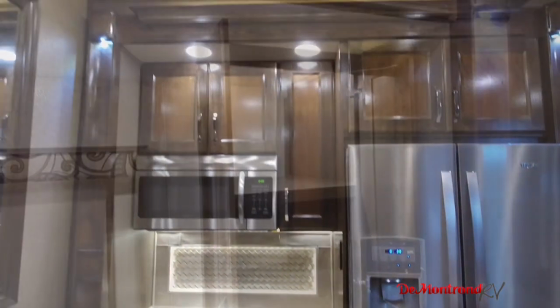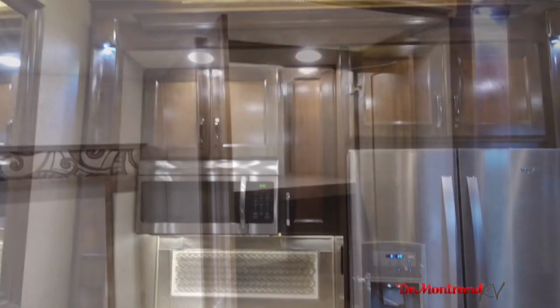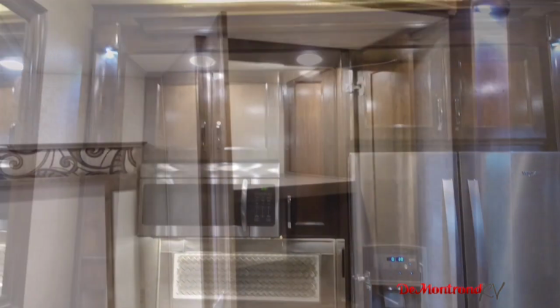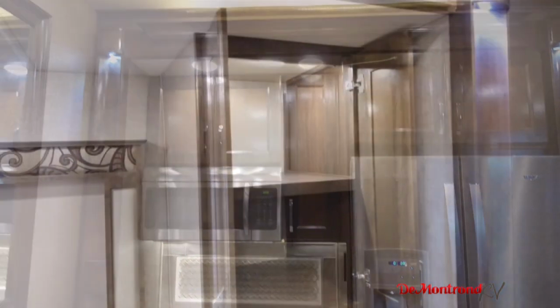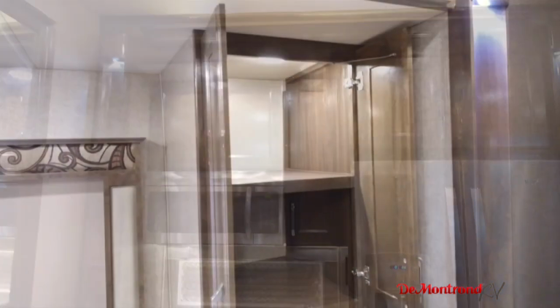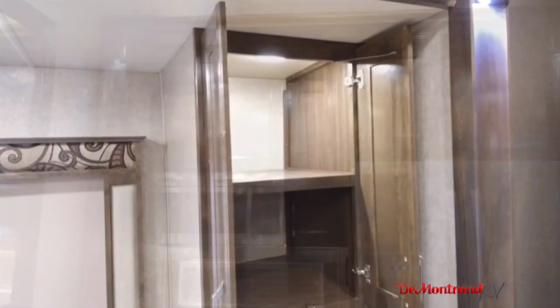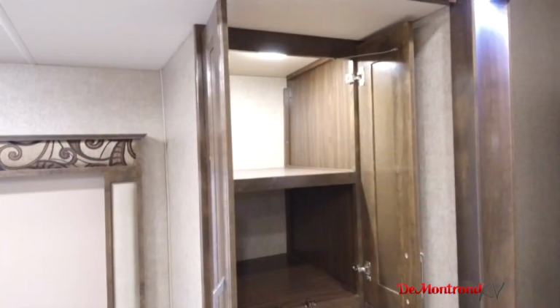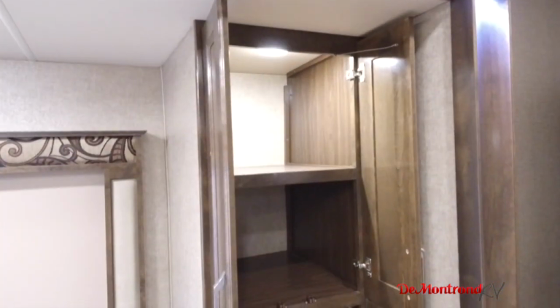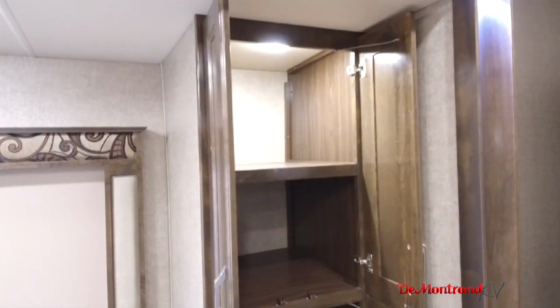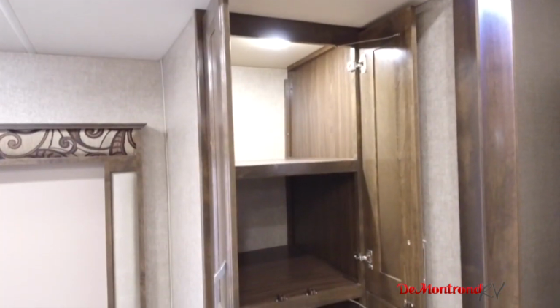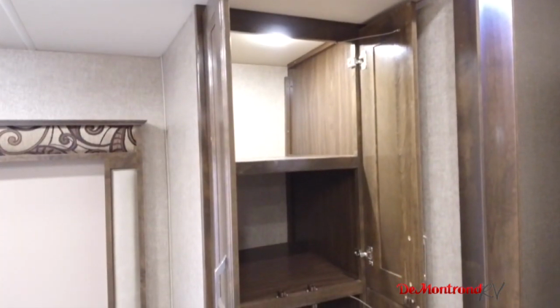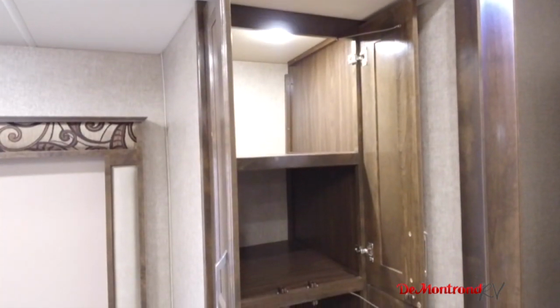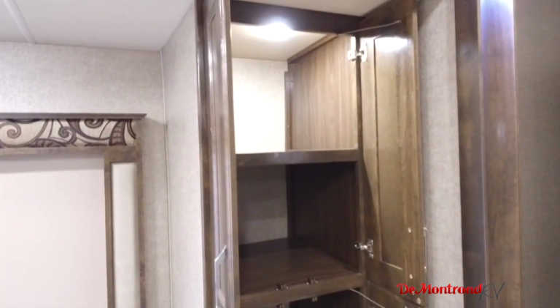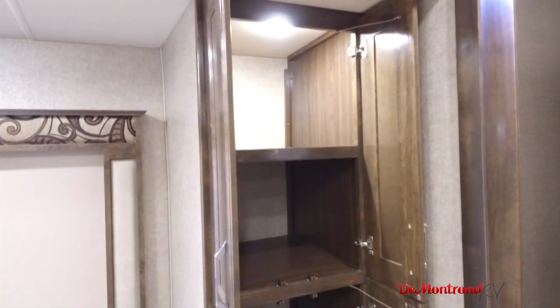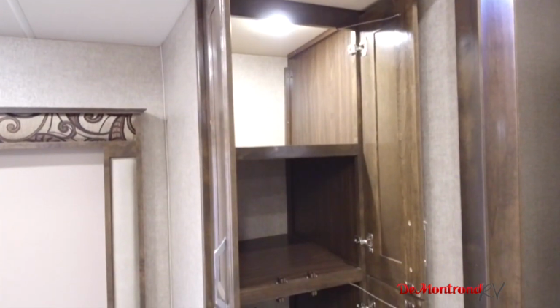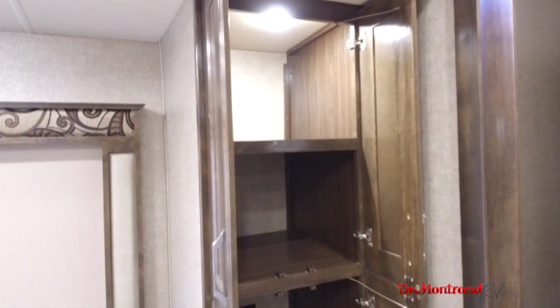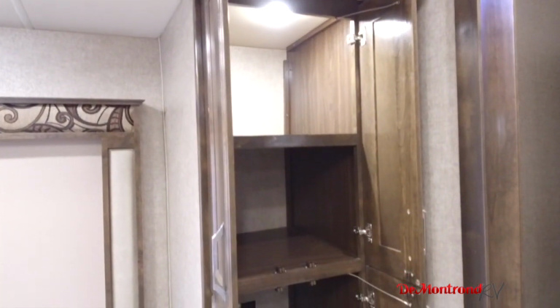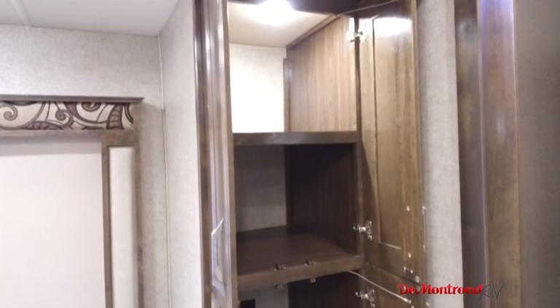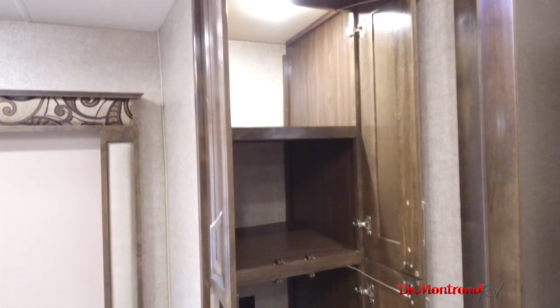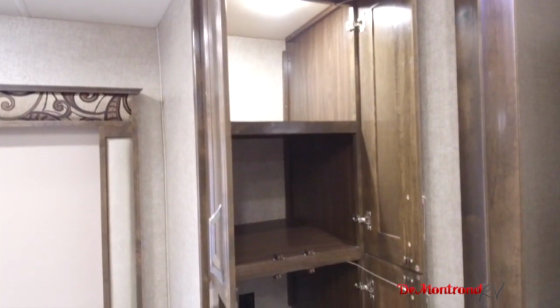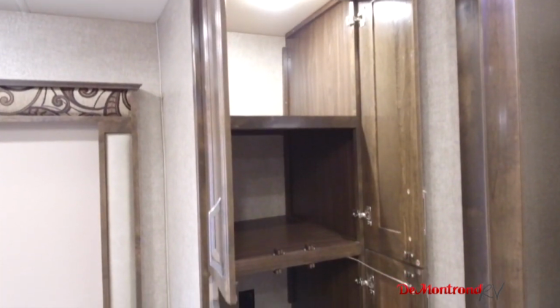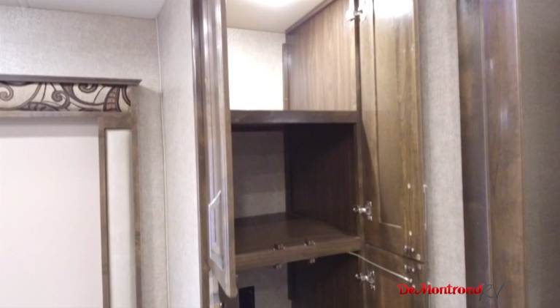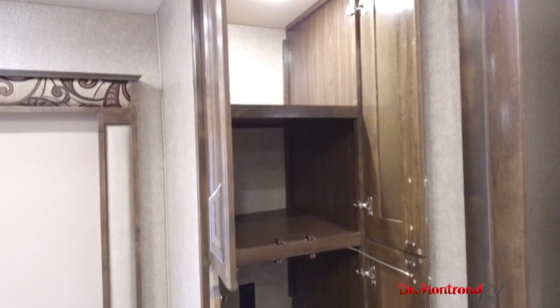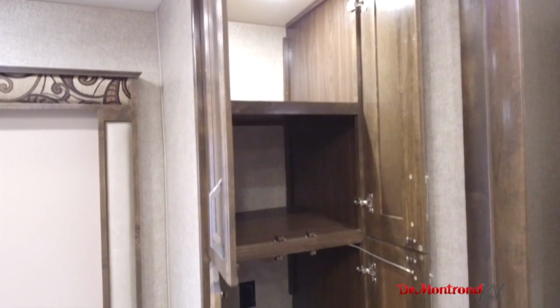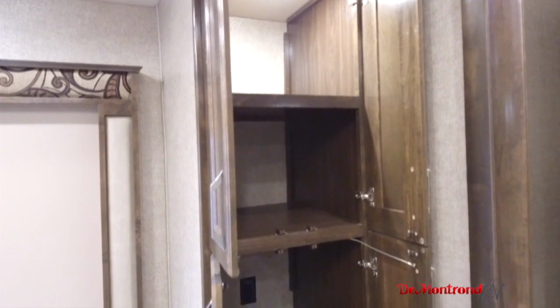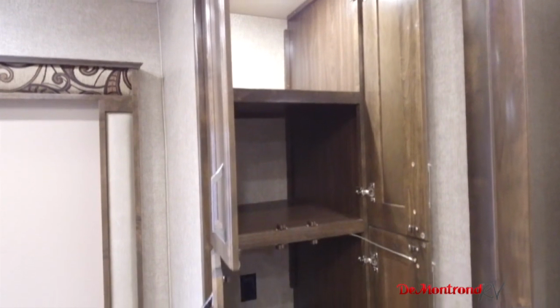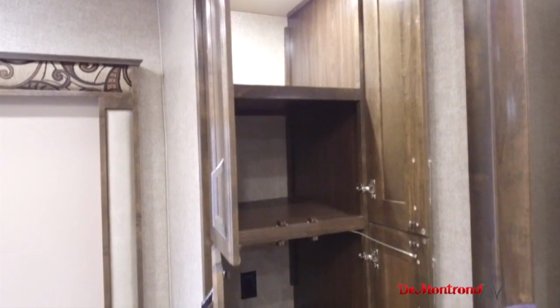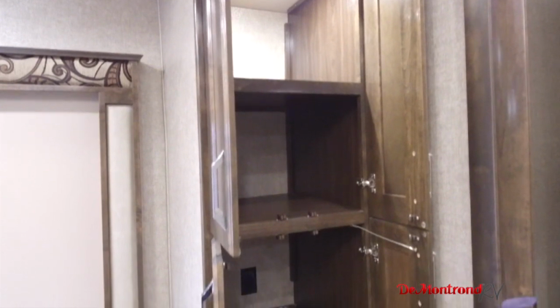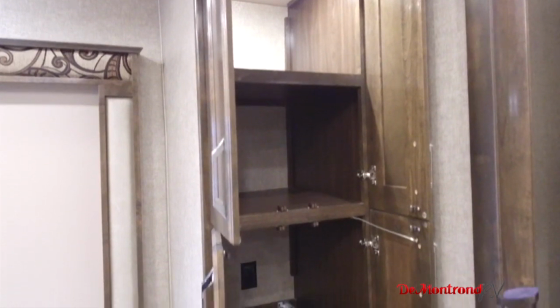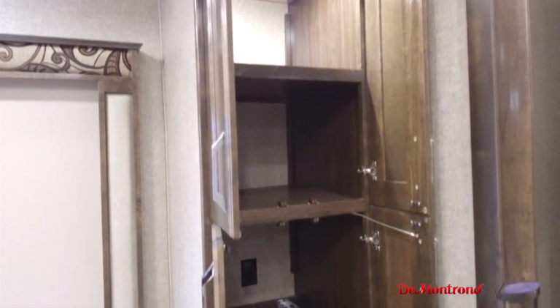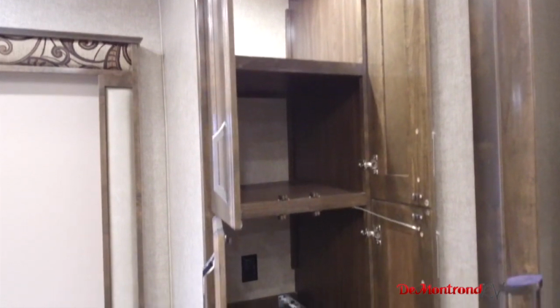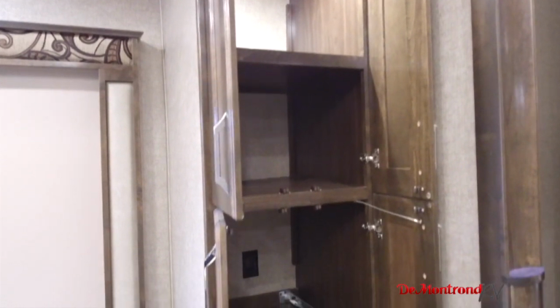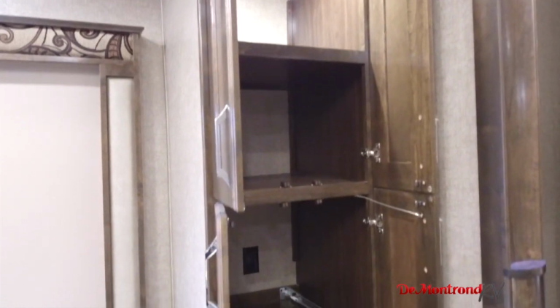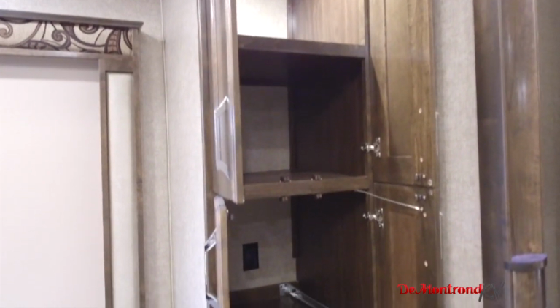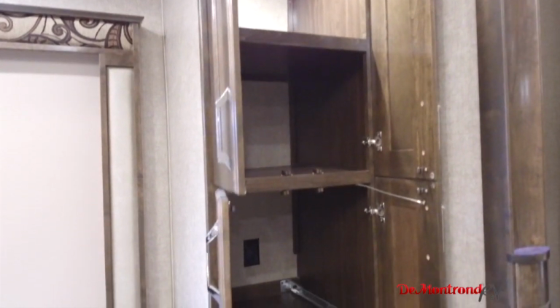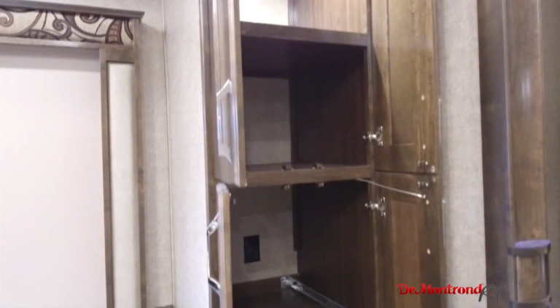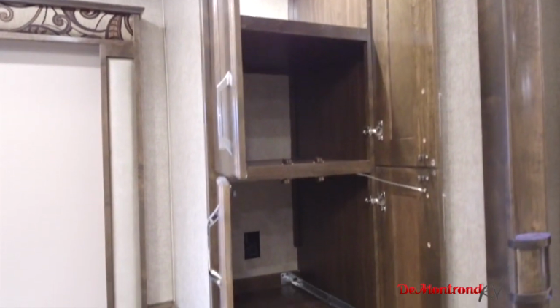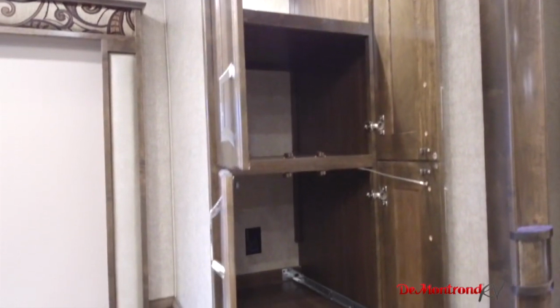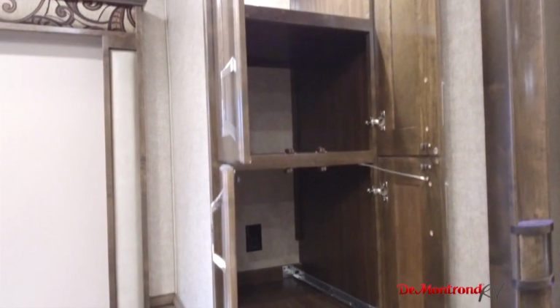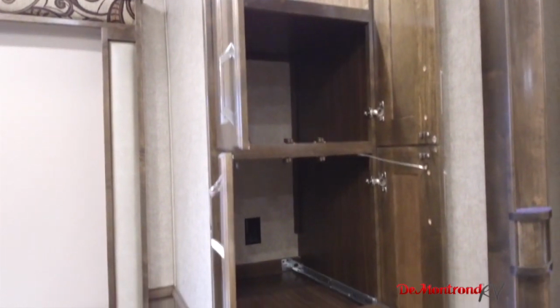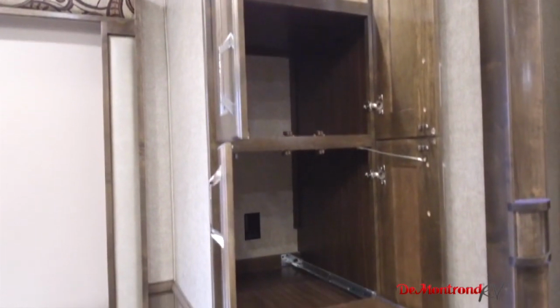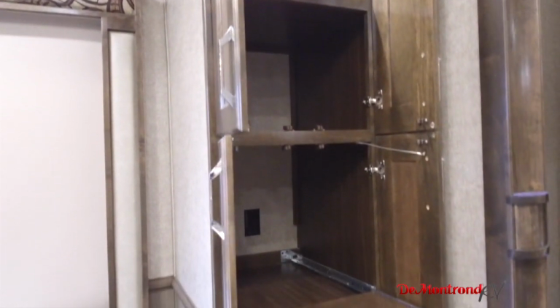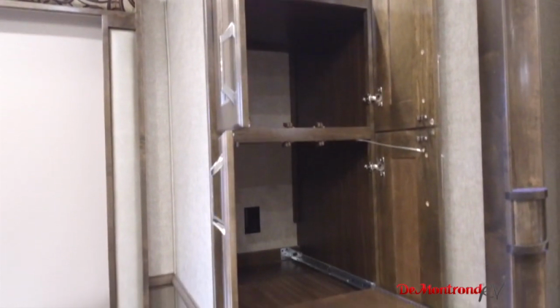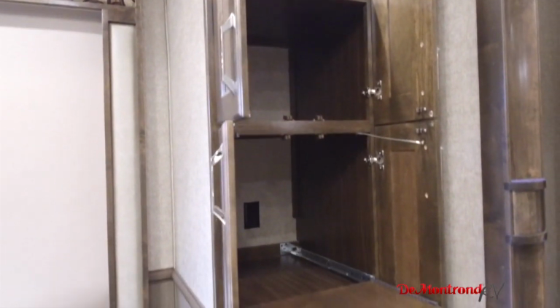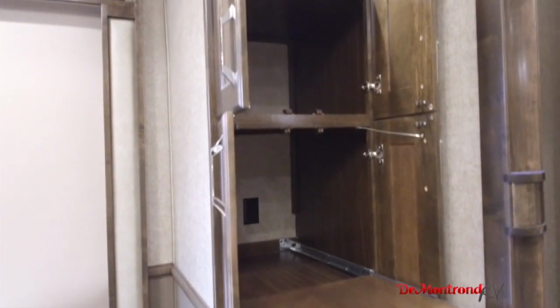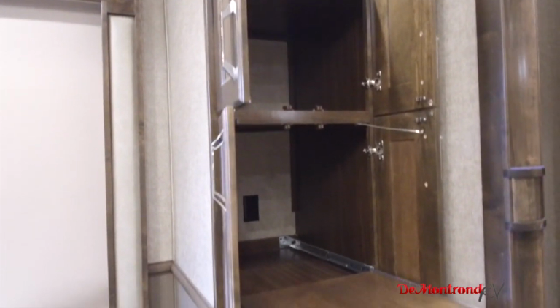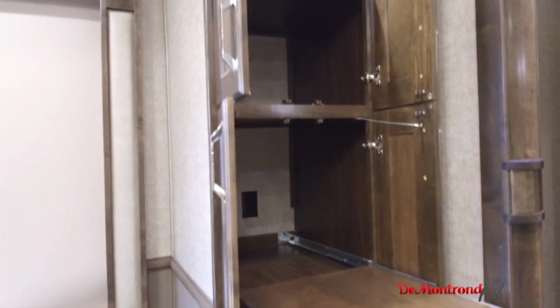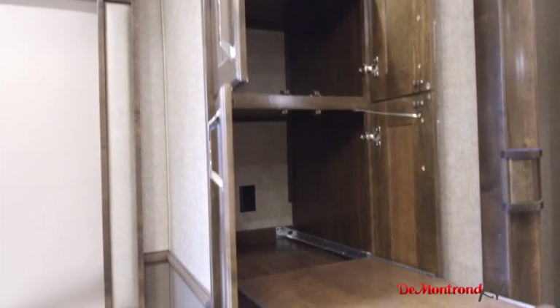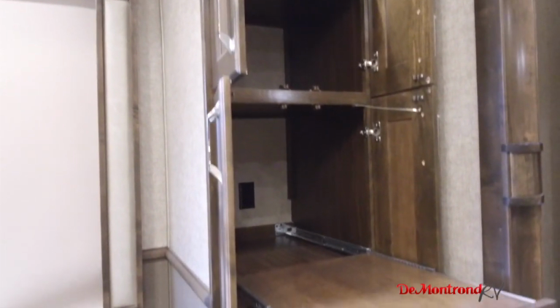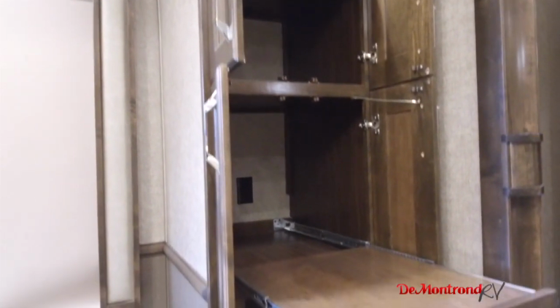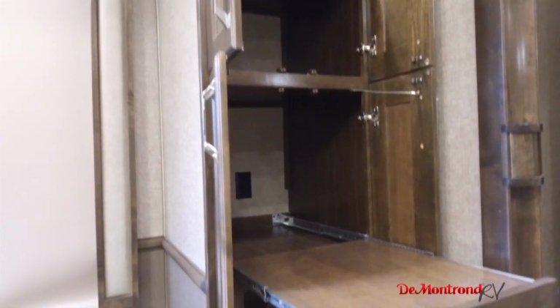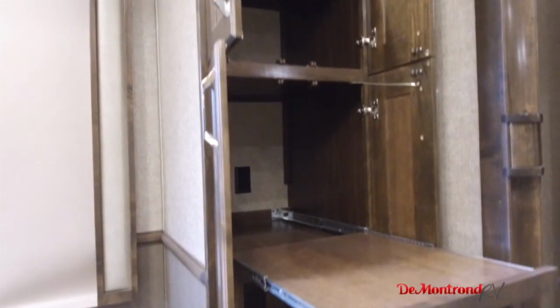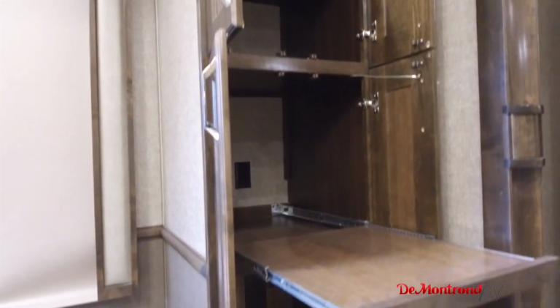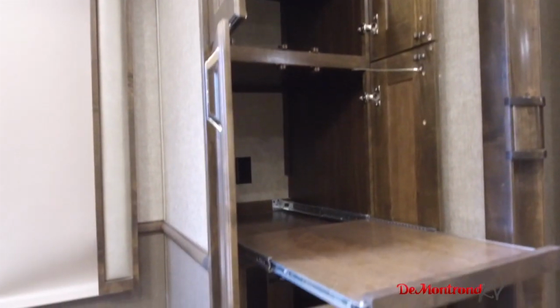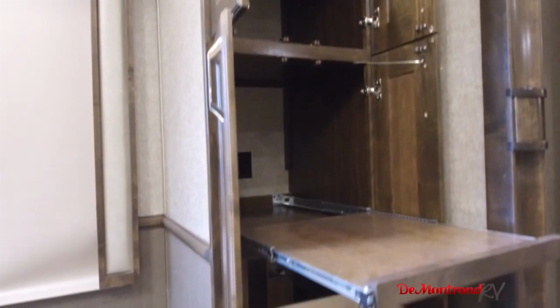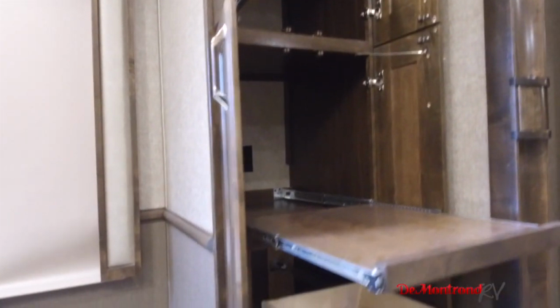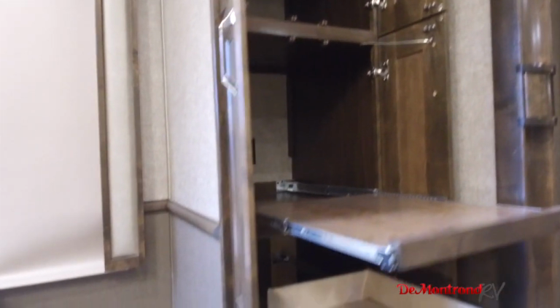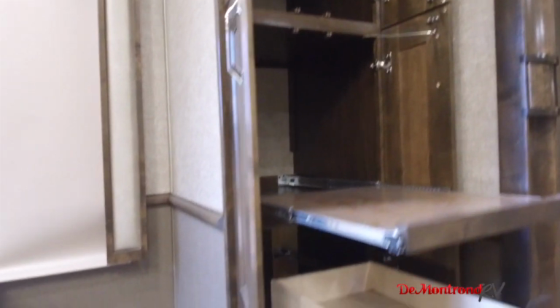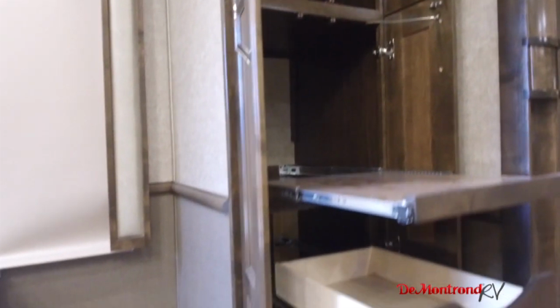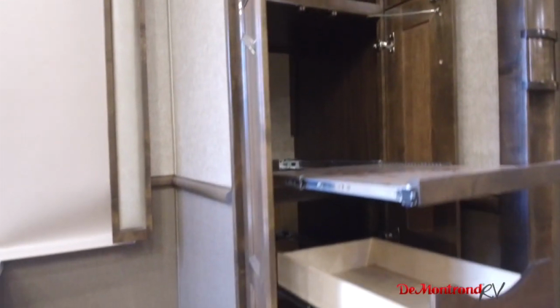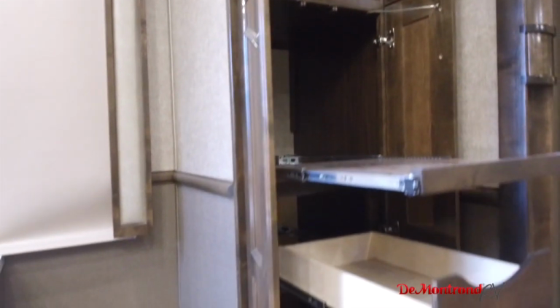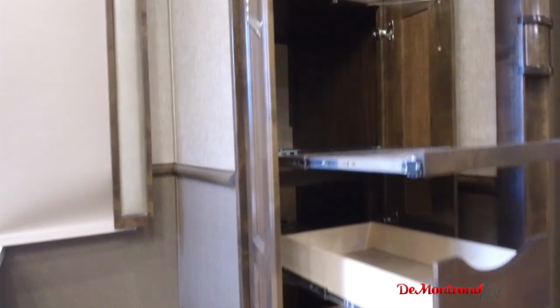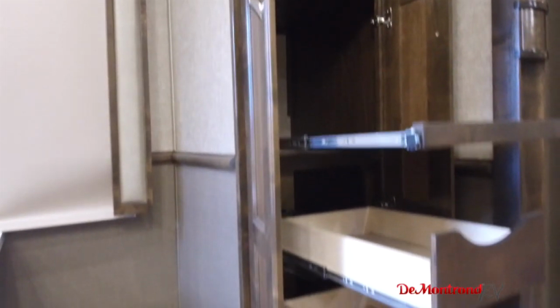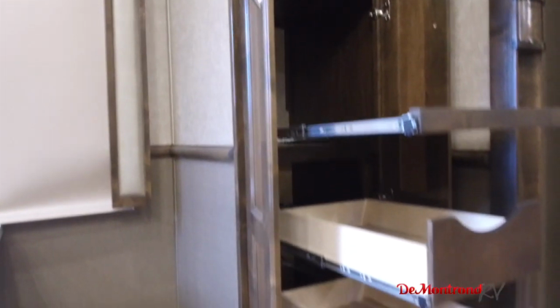This large pantry has an outlet and appliance shelf in it, as well as convenient full-slide drawers to hold all your food.